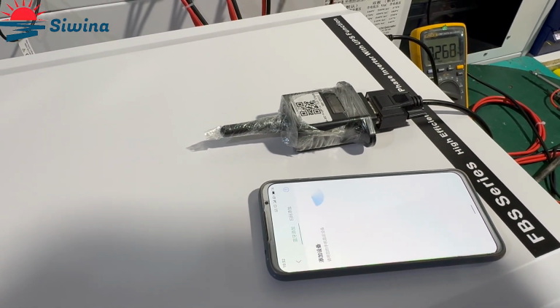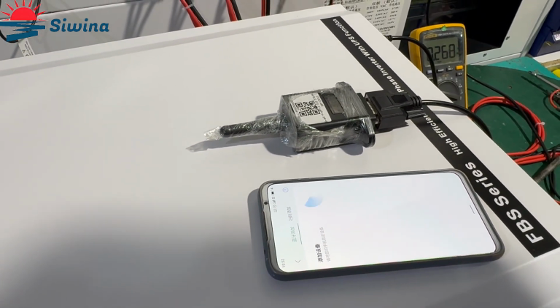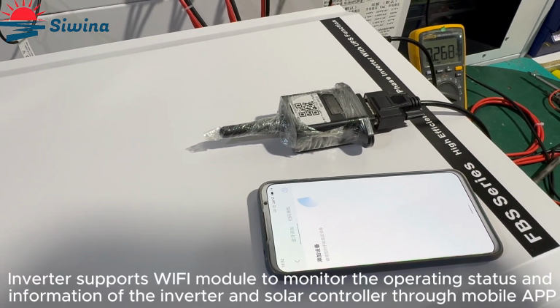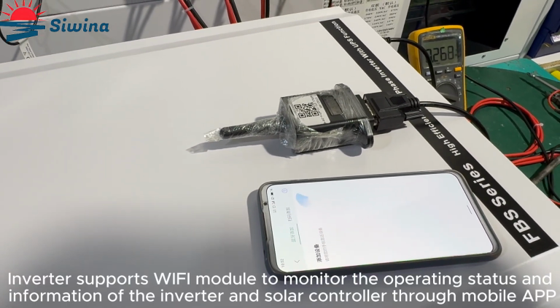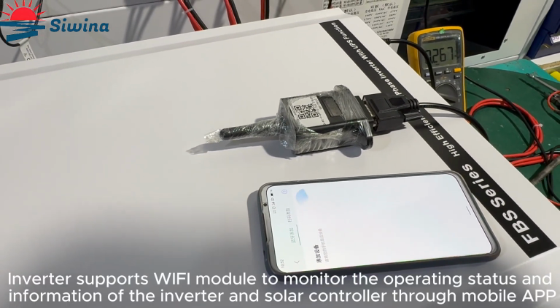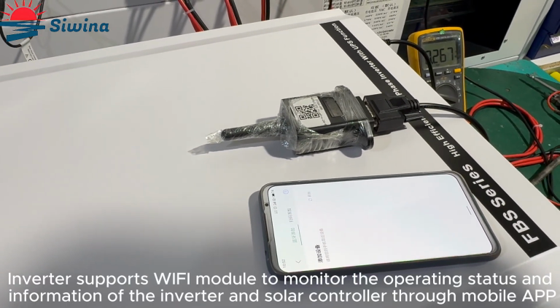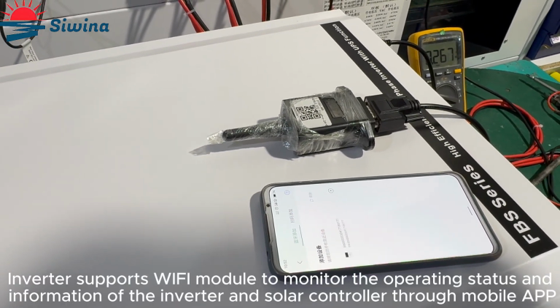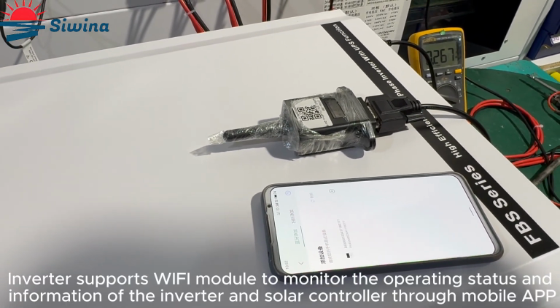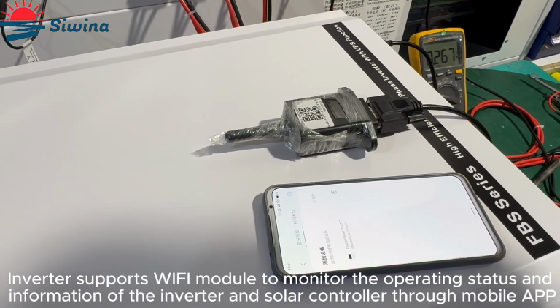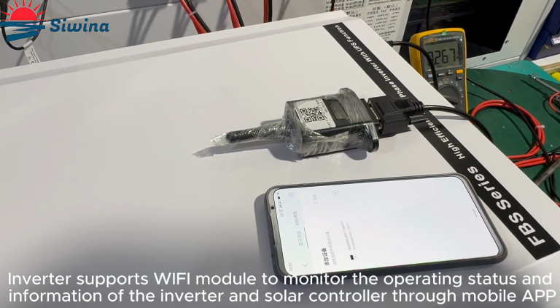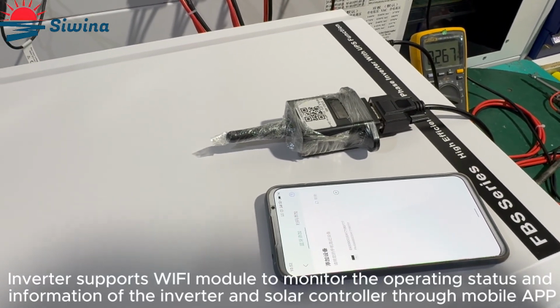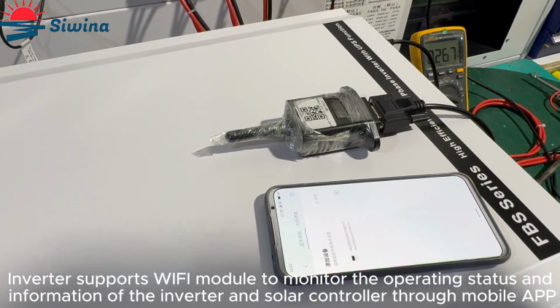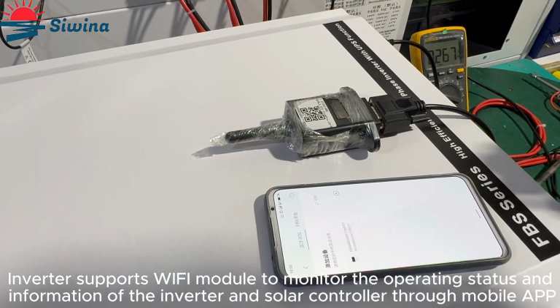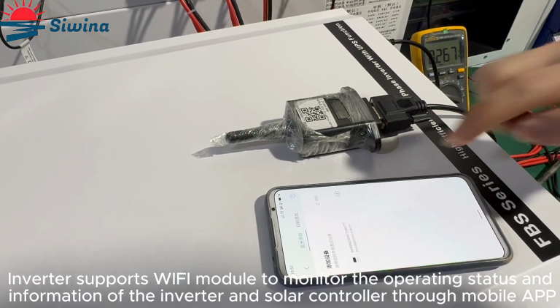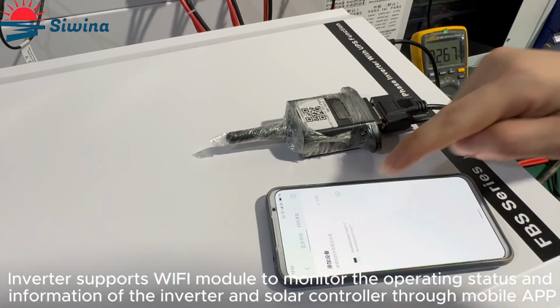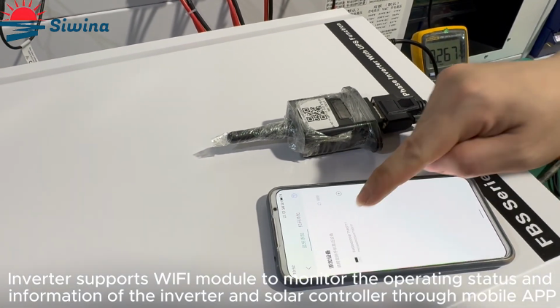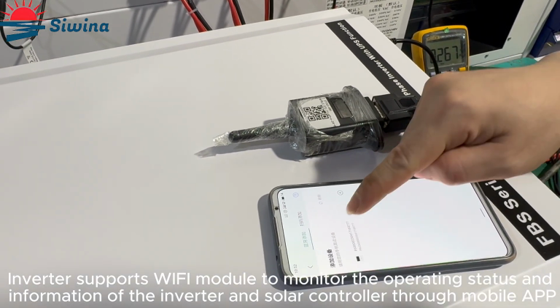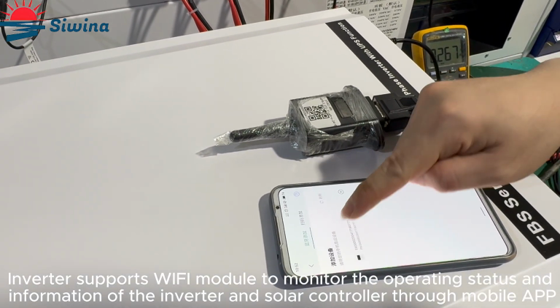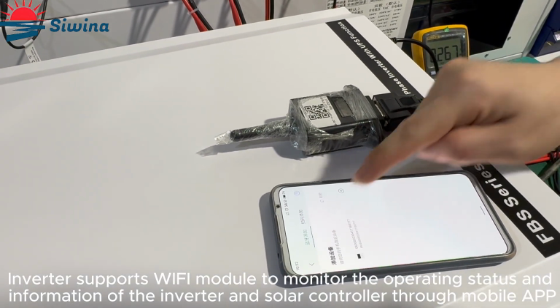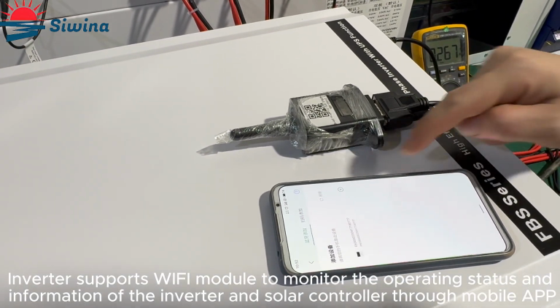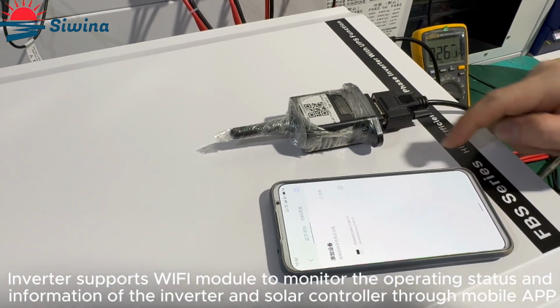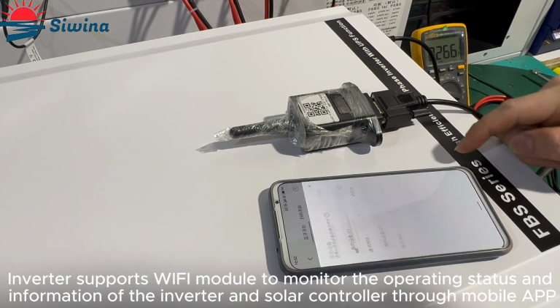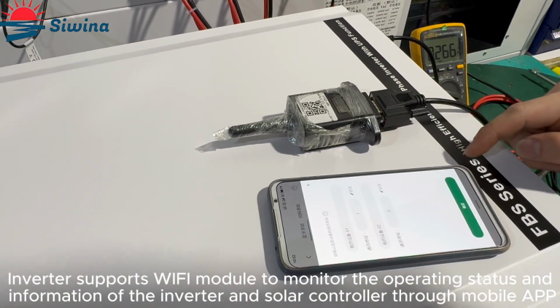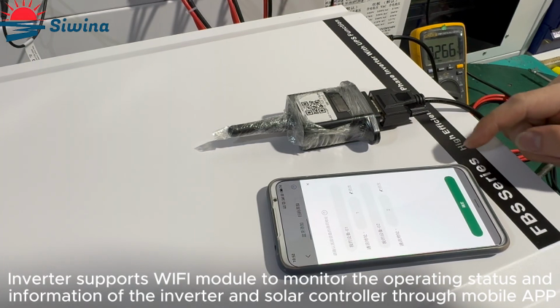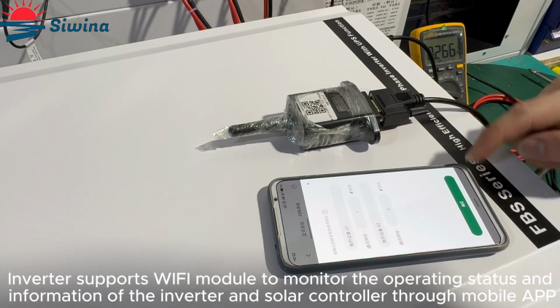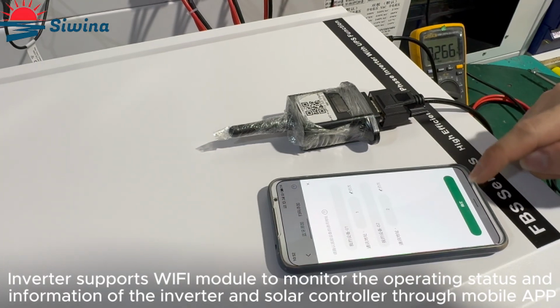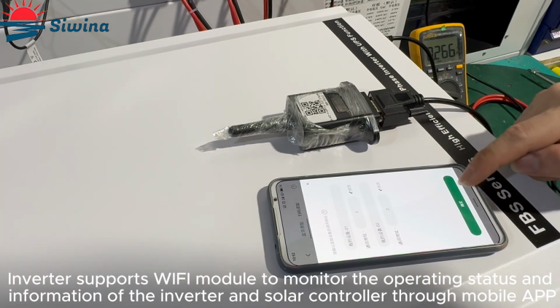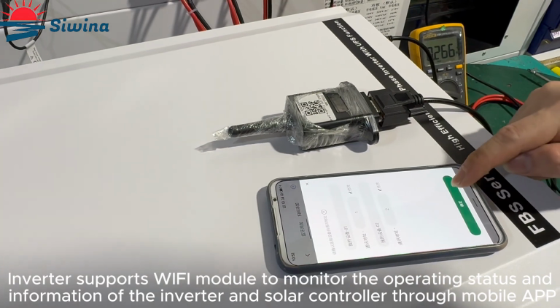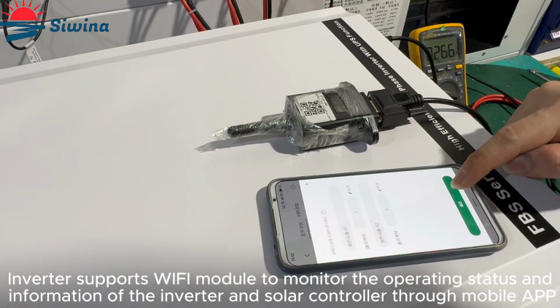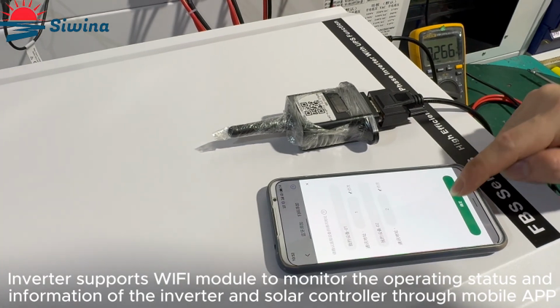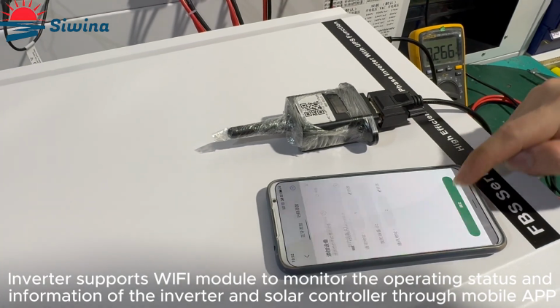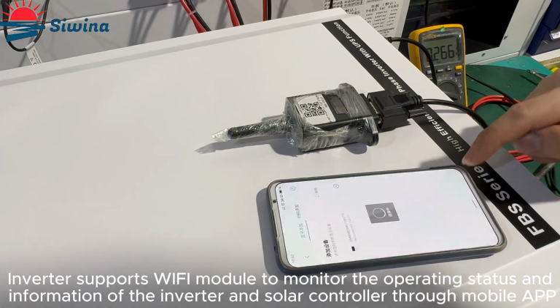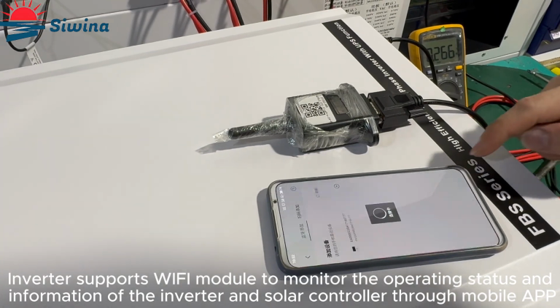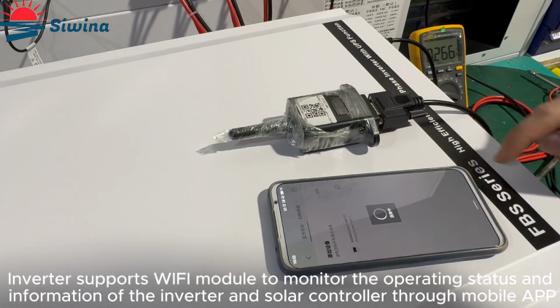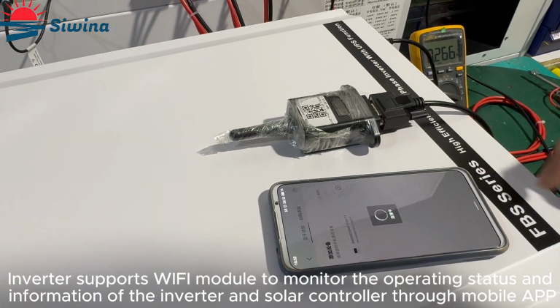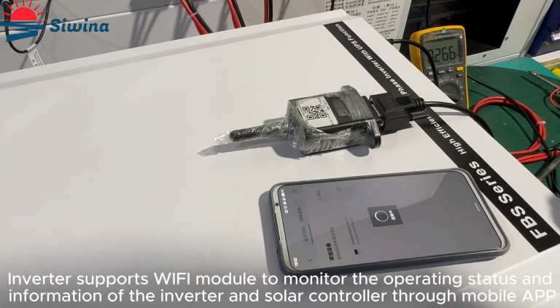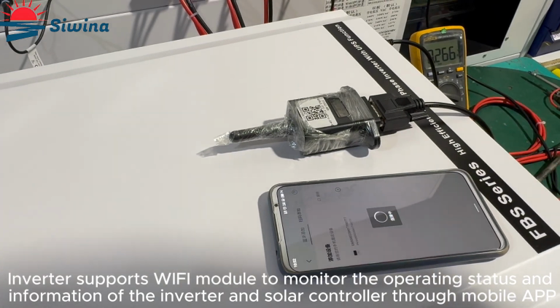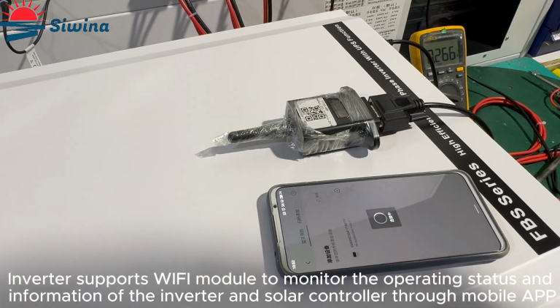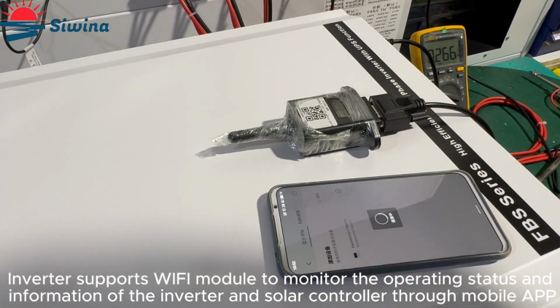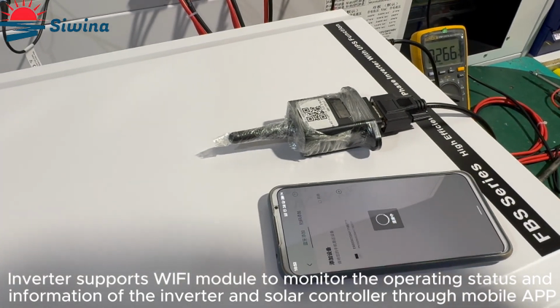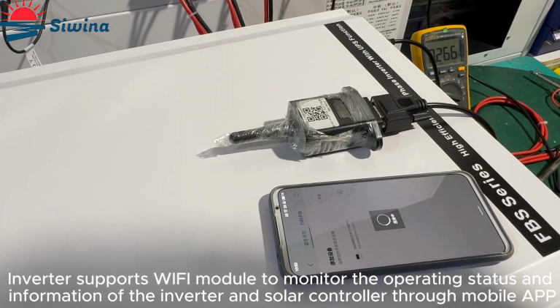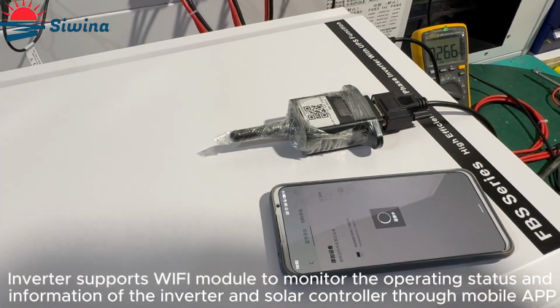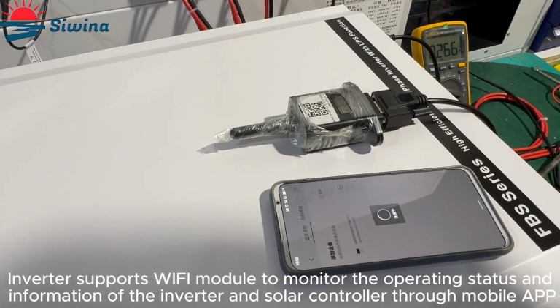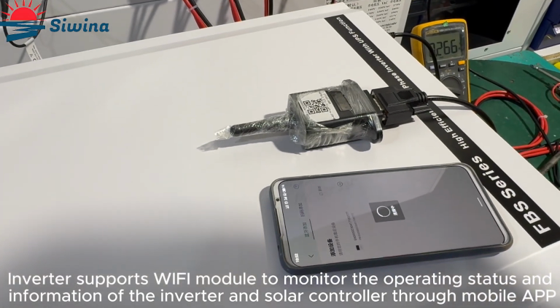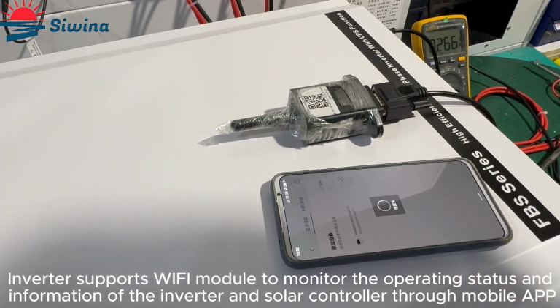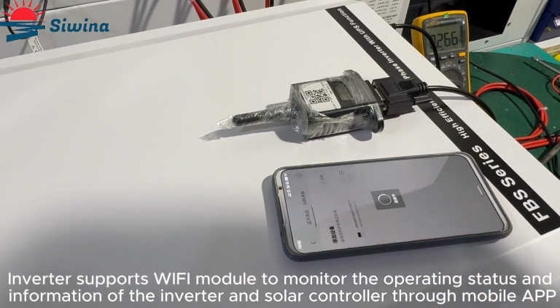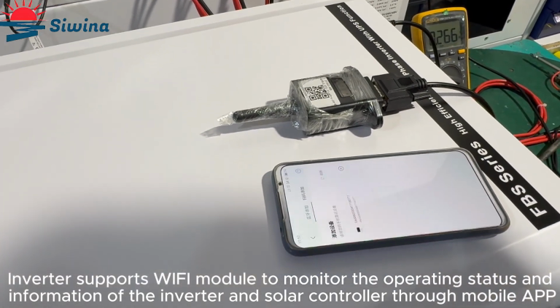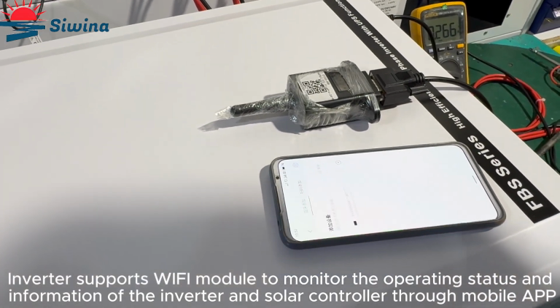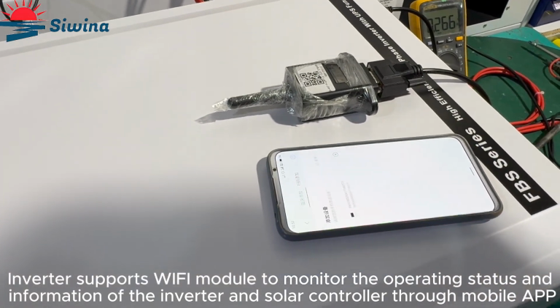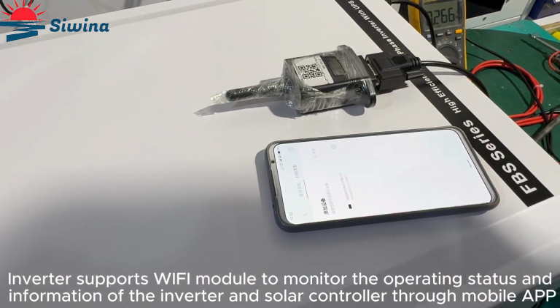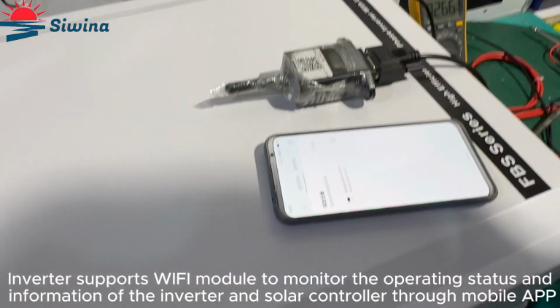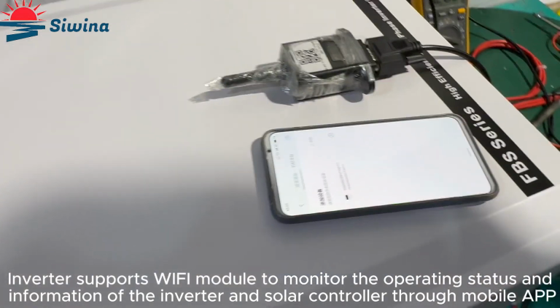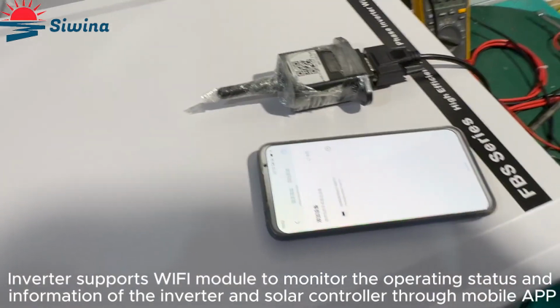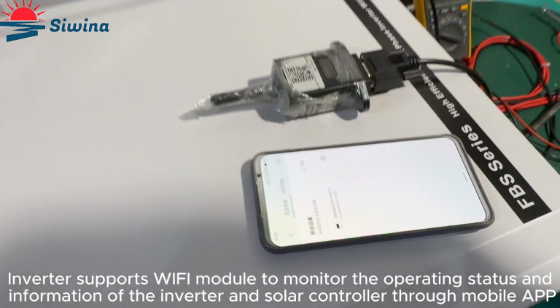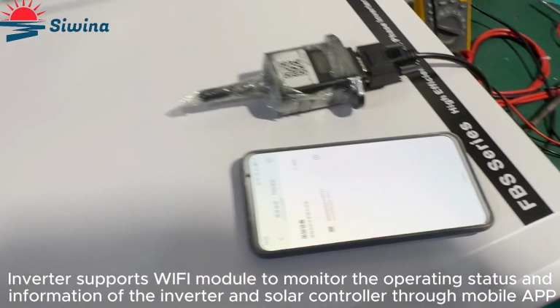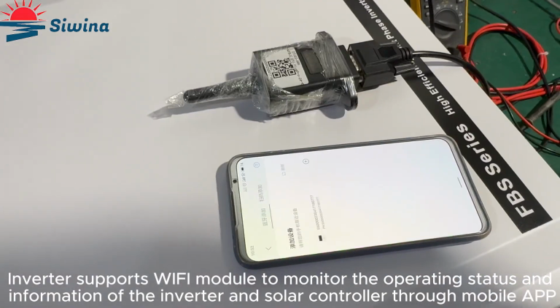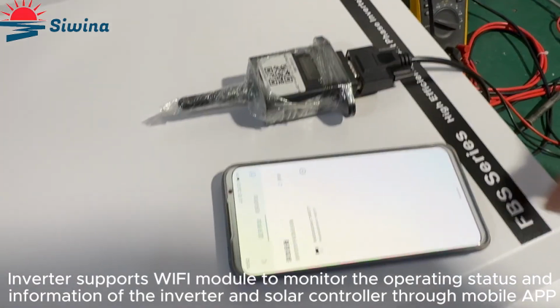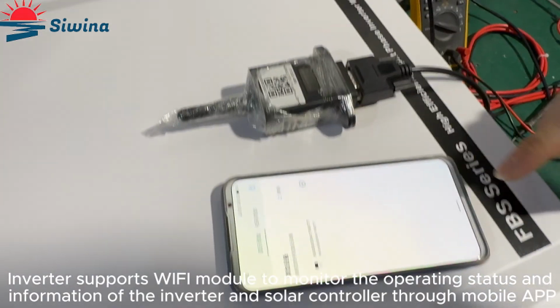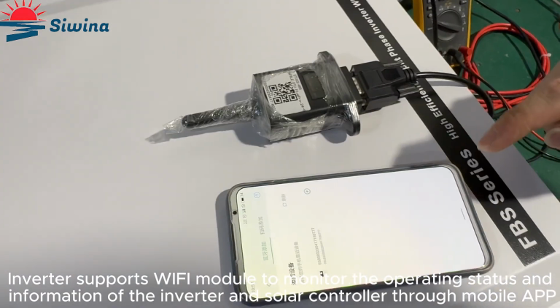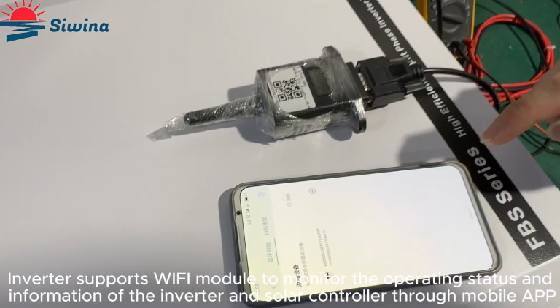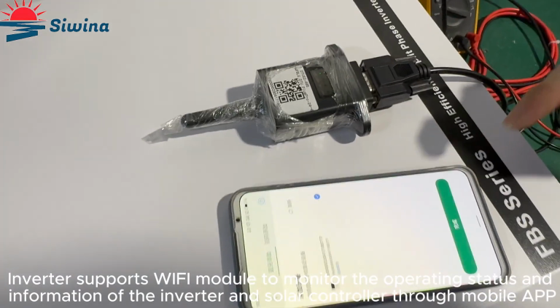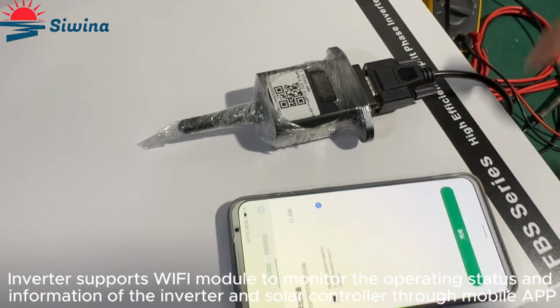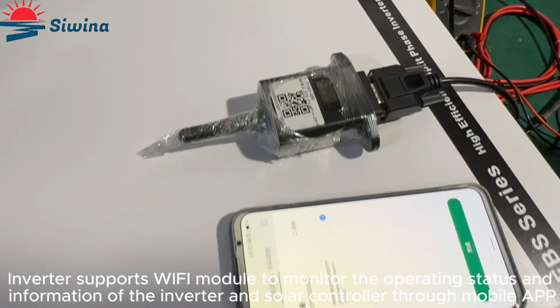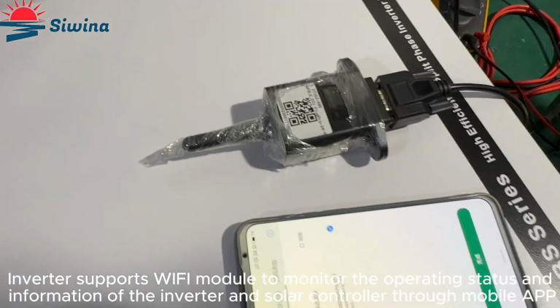The inverter supports a Wi-Fi module to monitor the operating status and information of the inverter and solar controller through a mobile app.